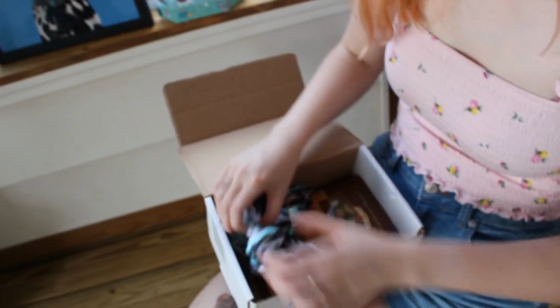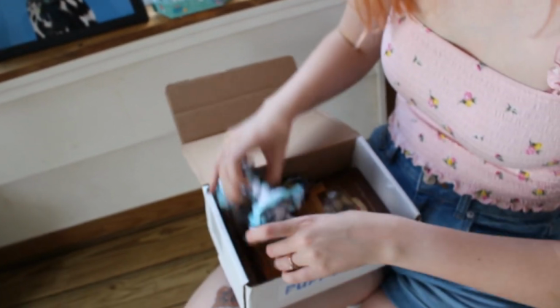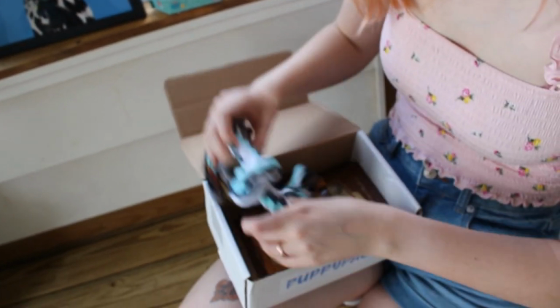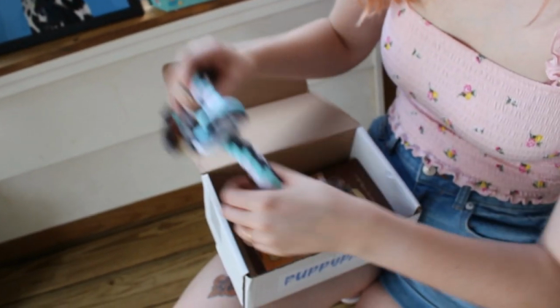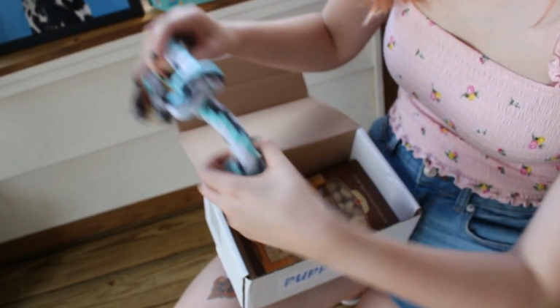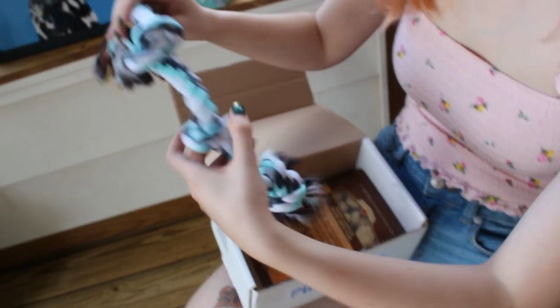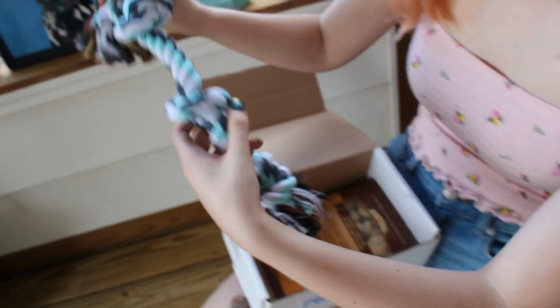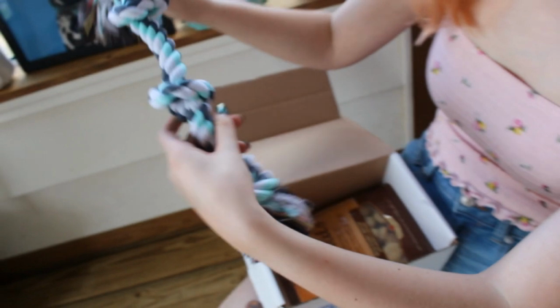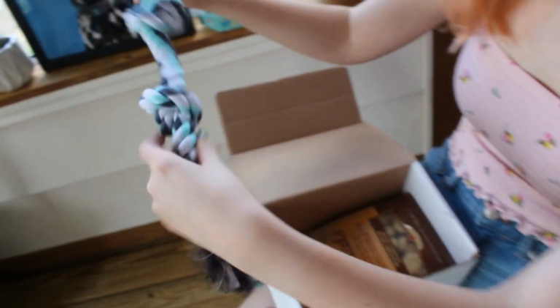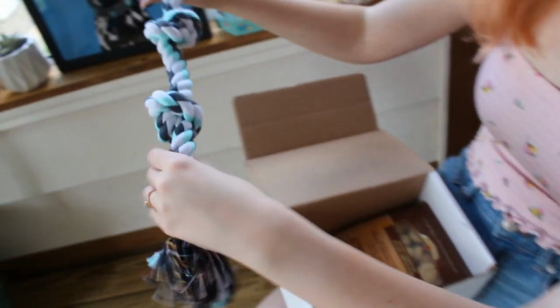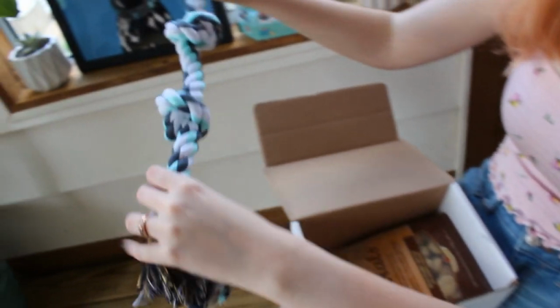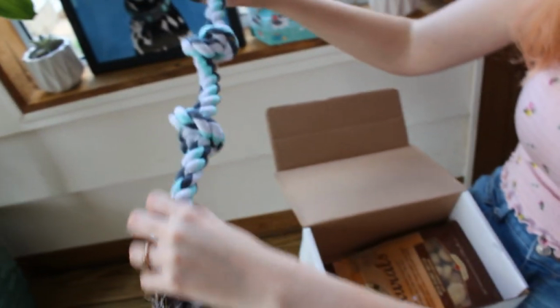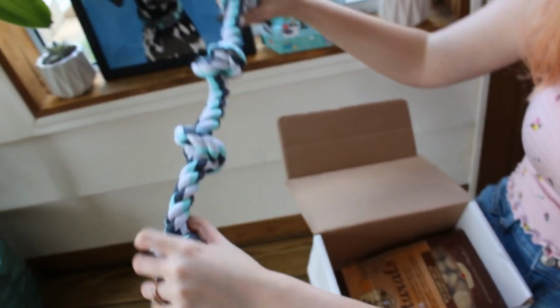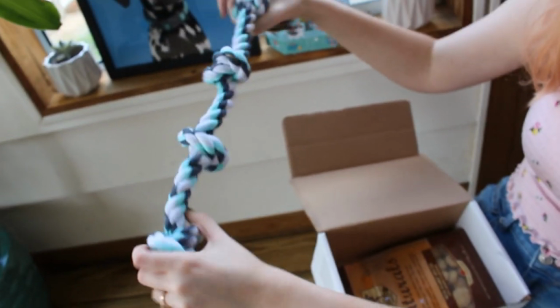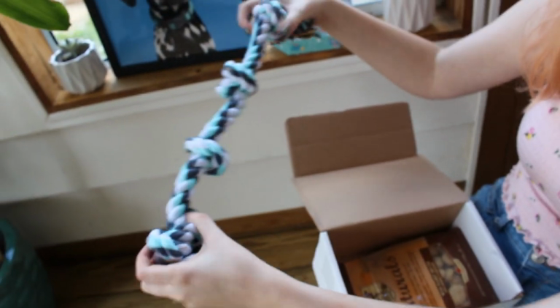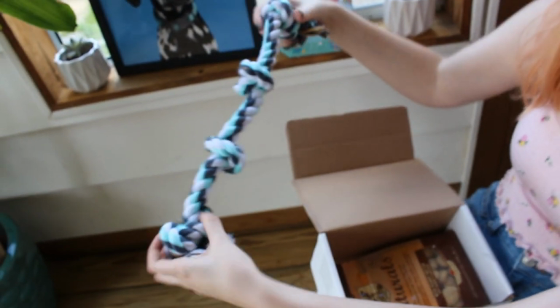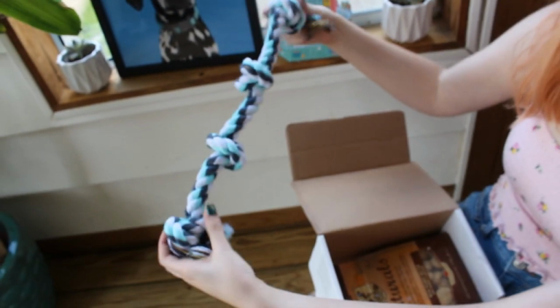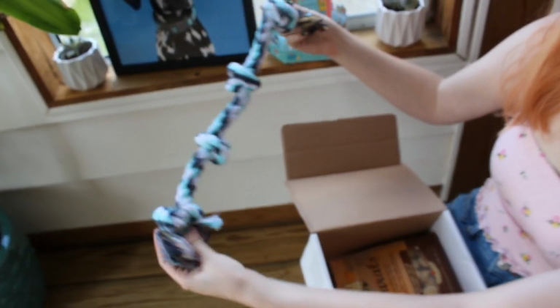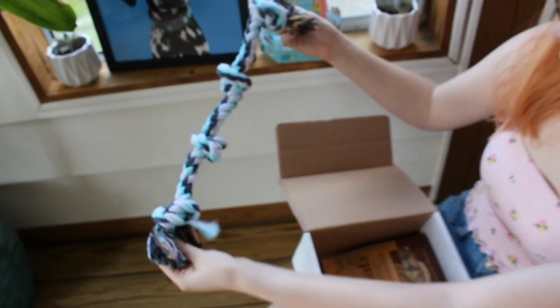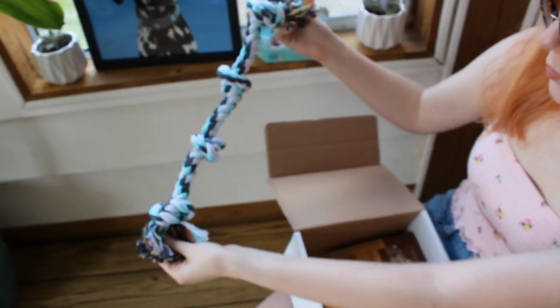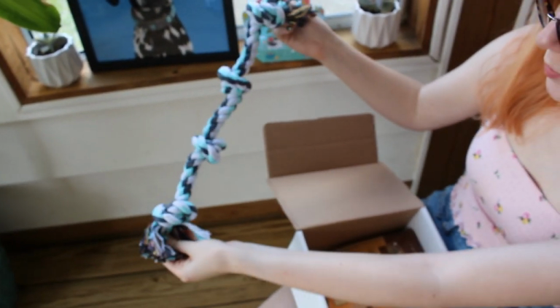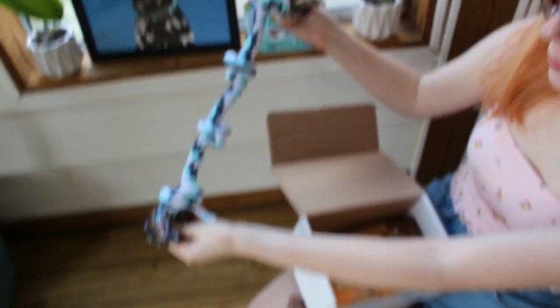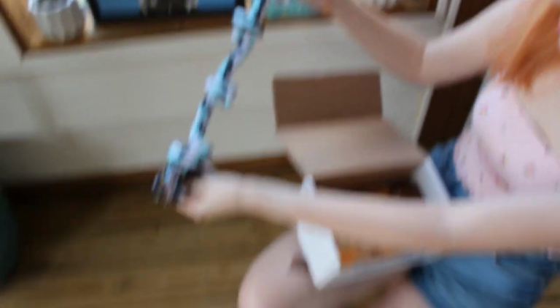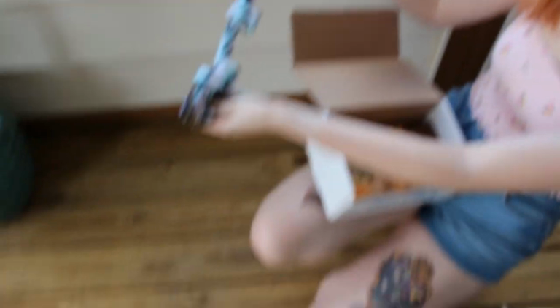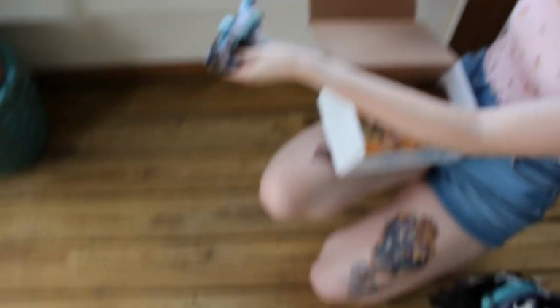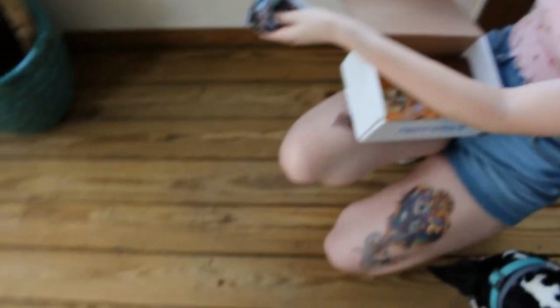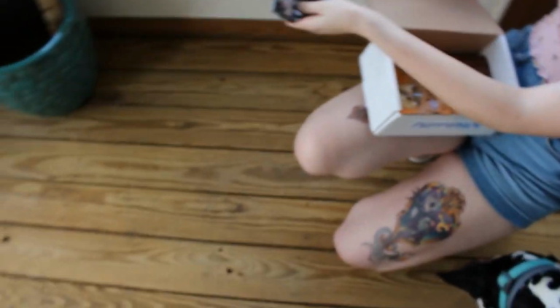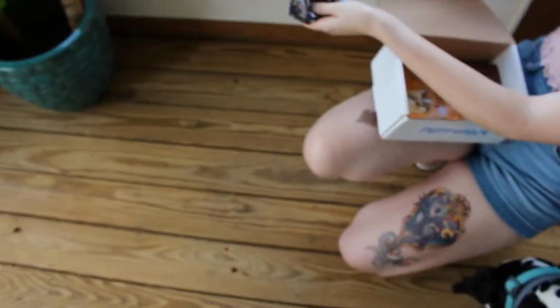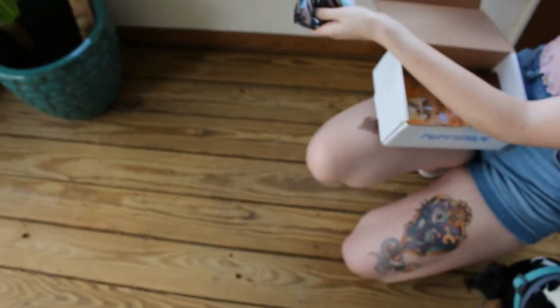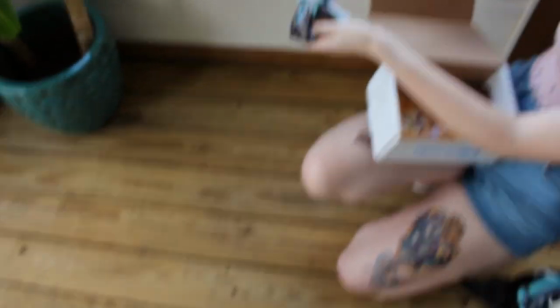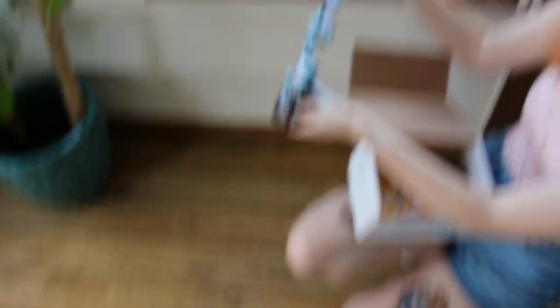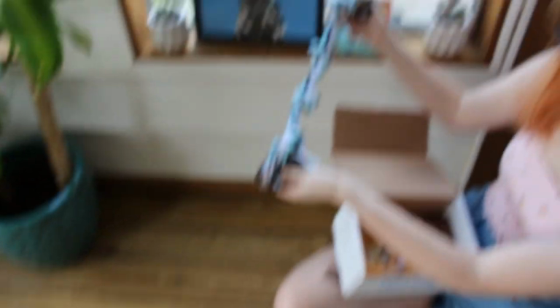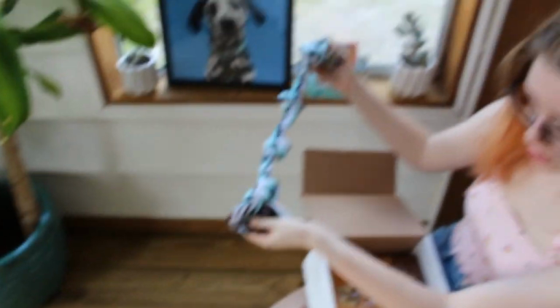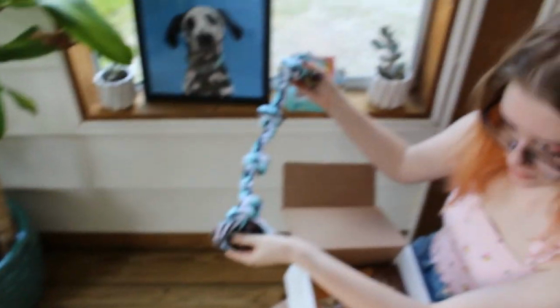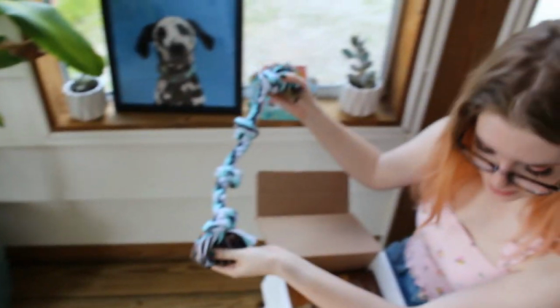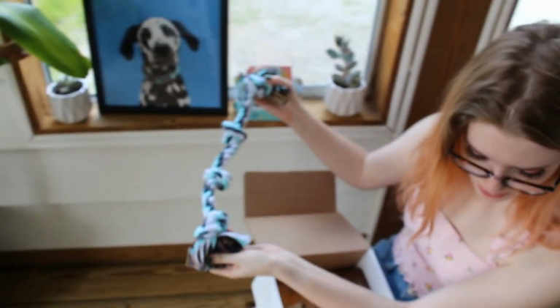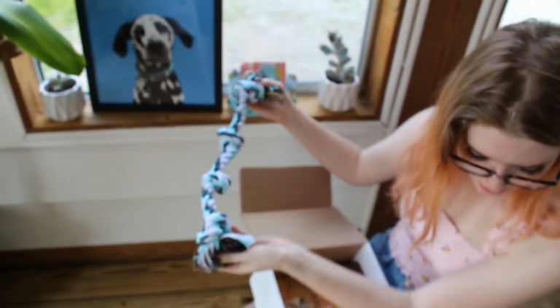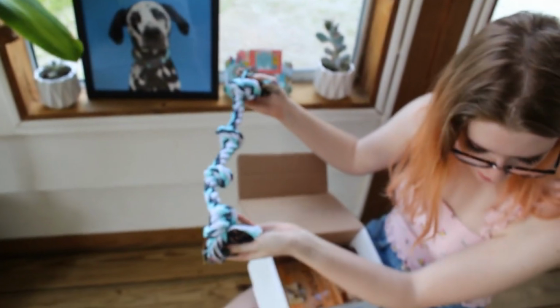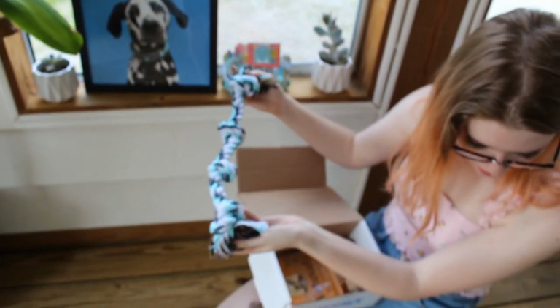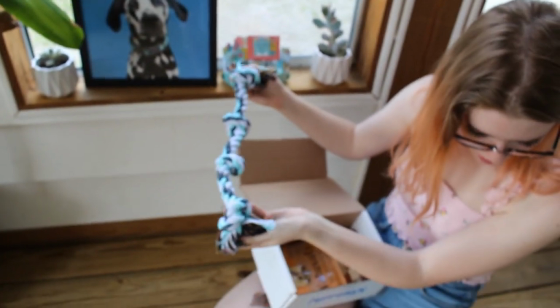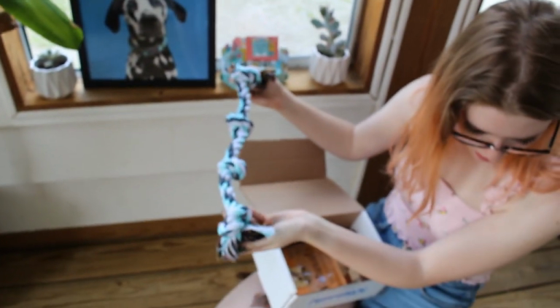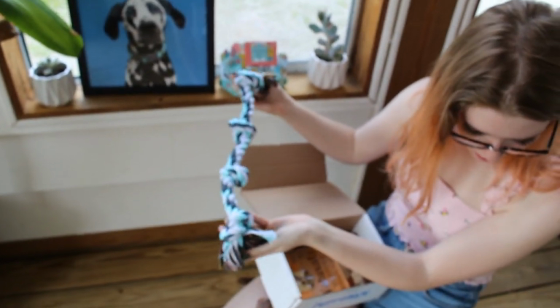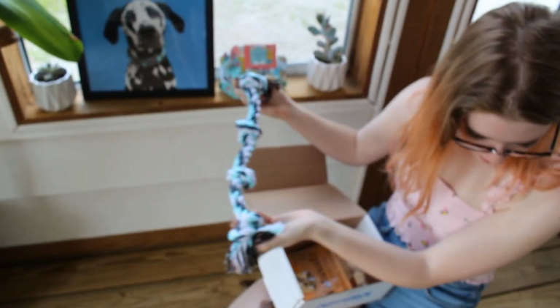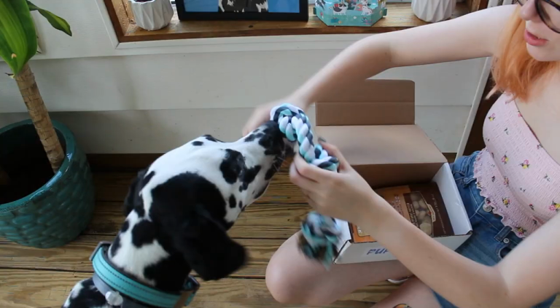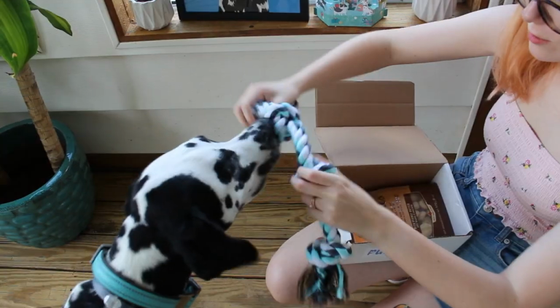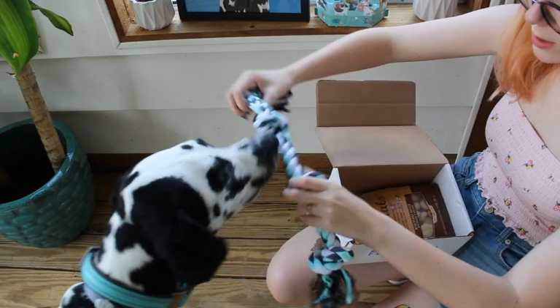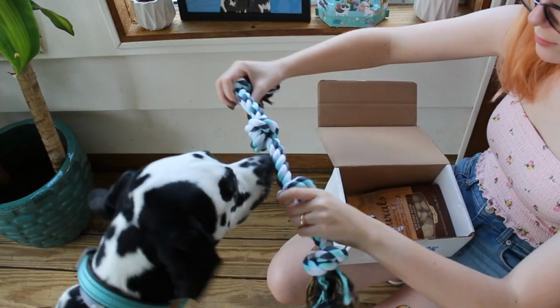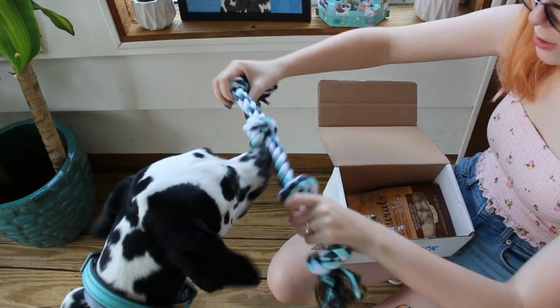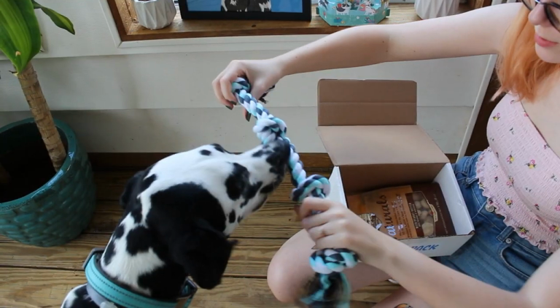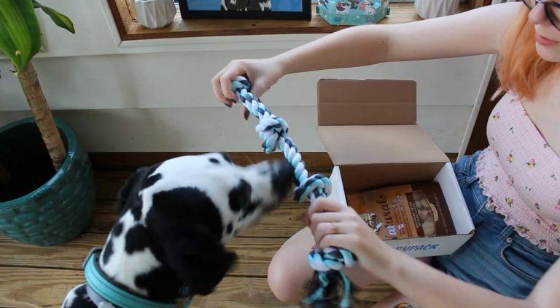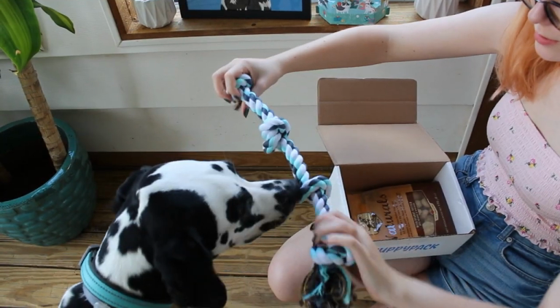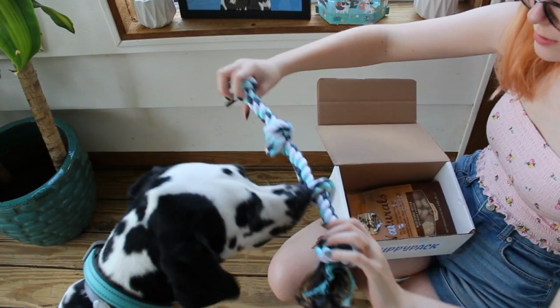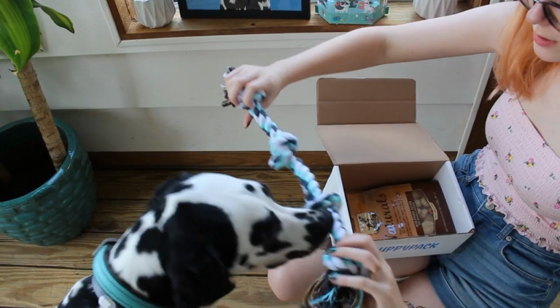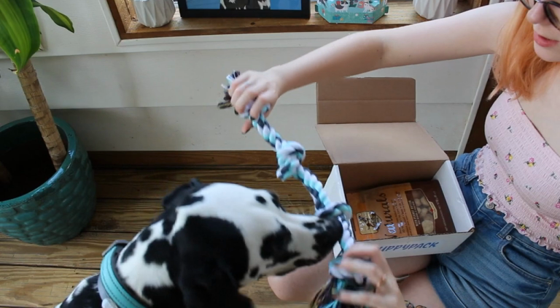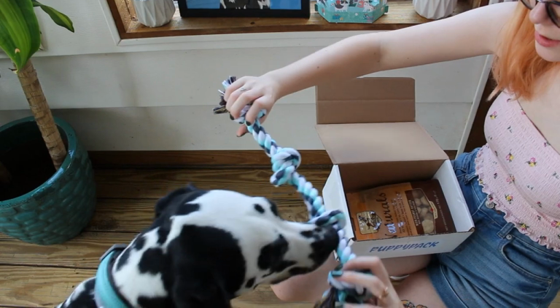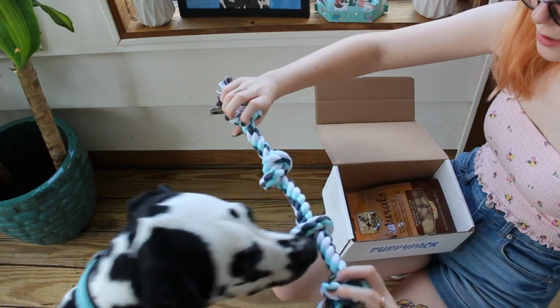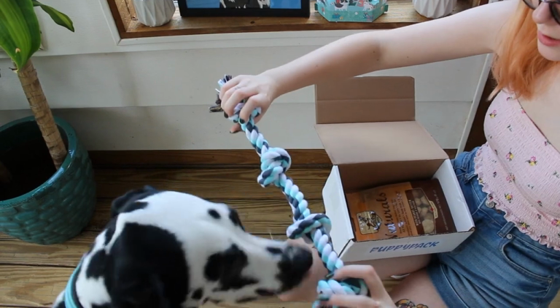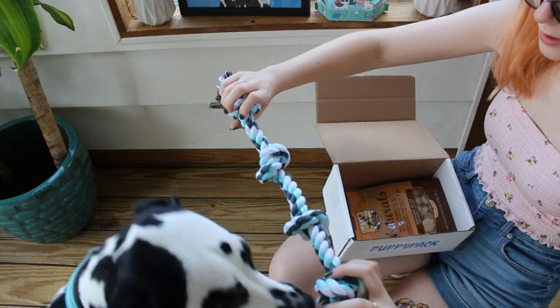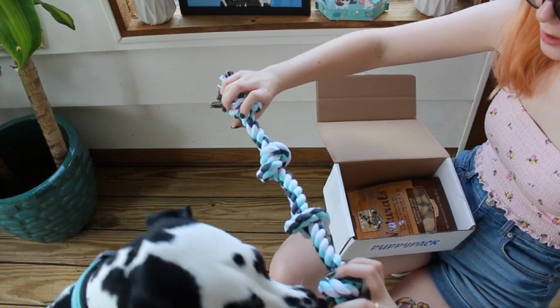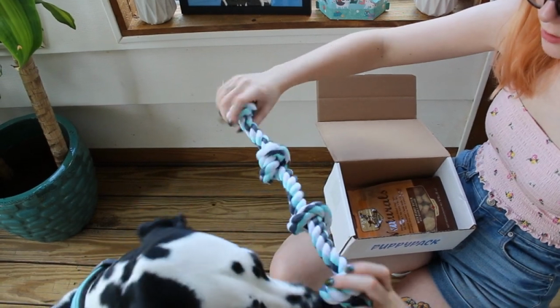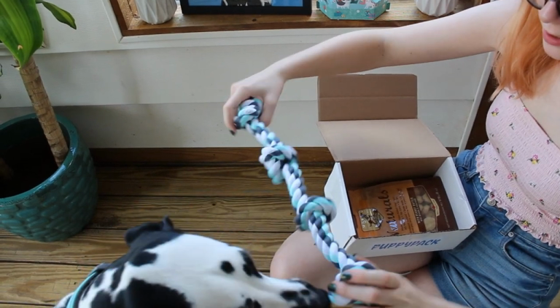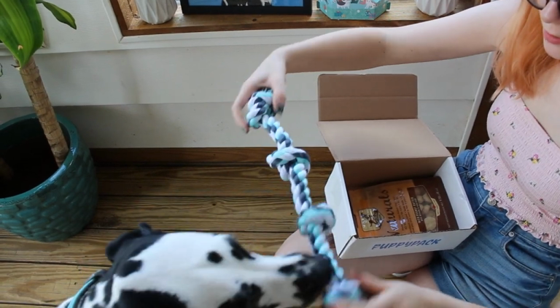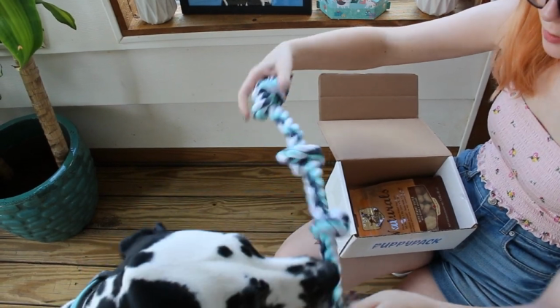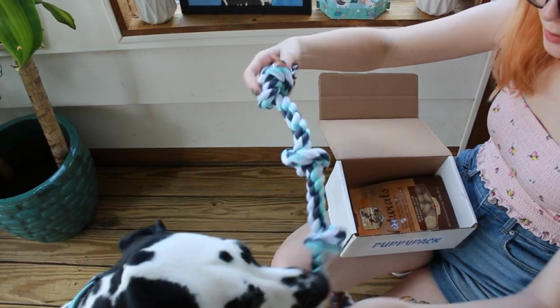She also got this really pretty rope, which kind of matches her picture over here and her collar. Do you want the rope? Do you want the rope?